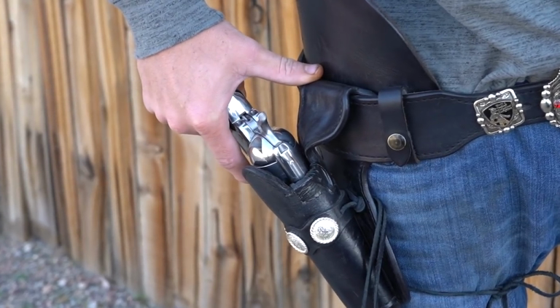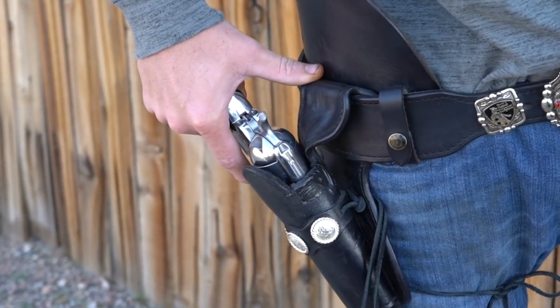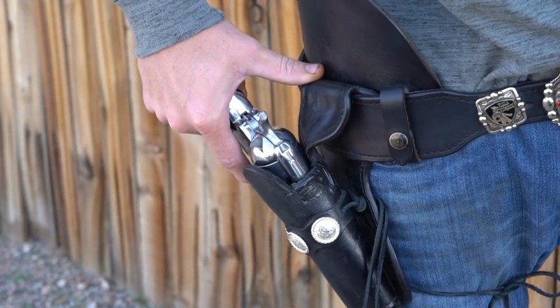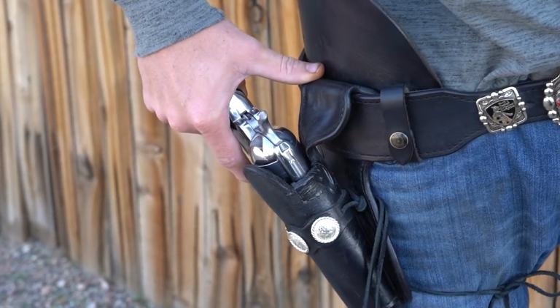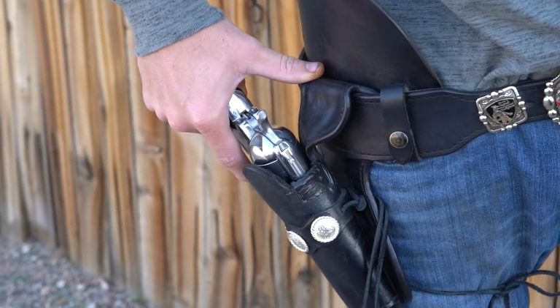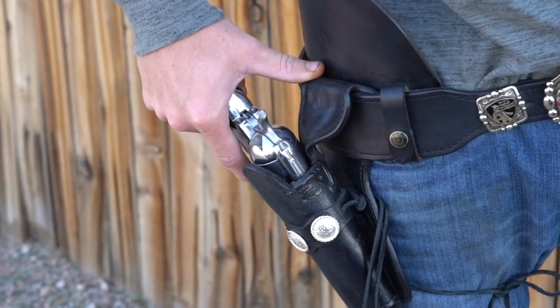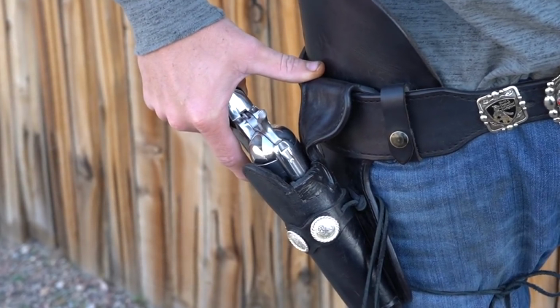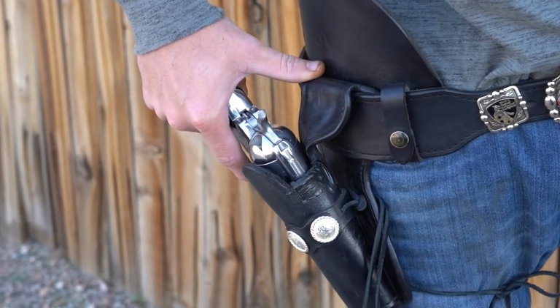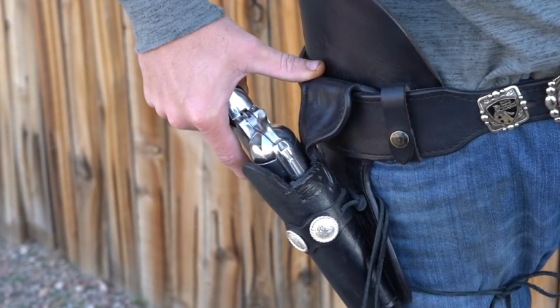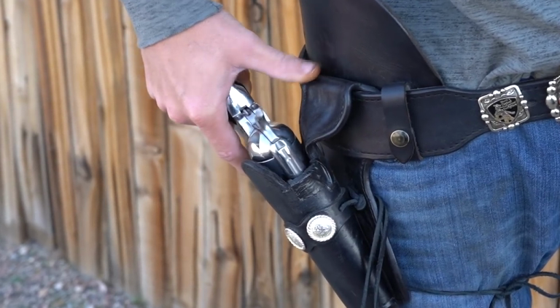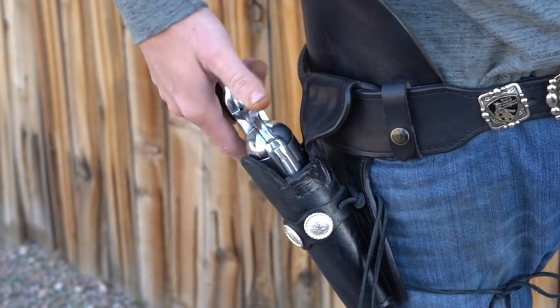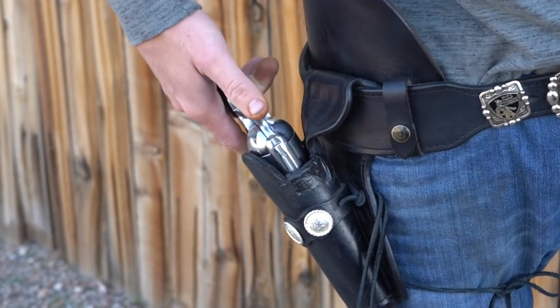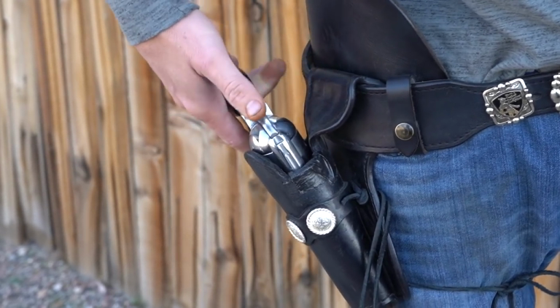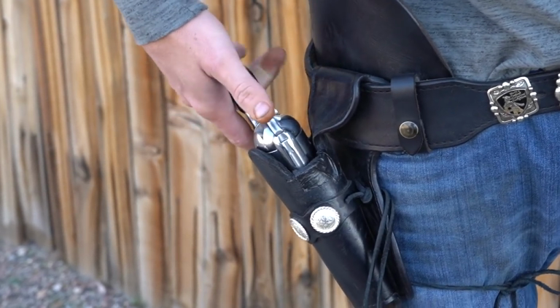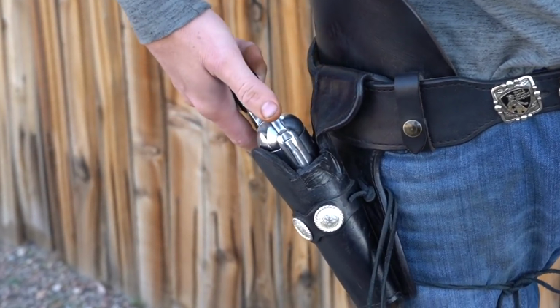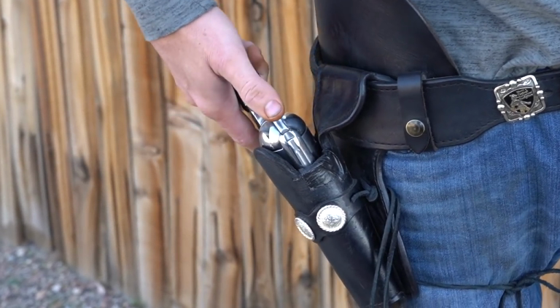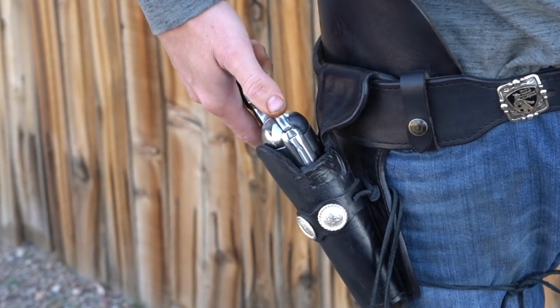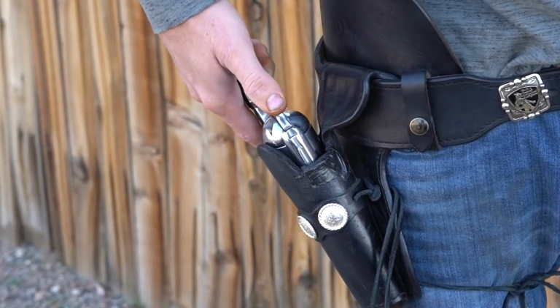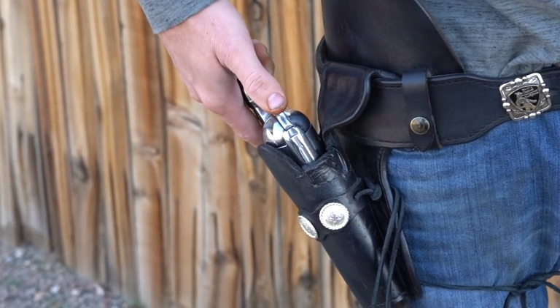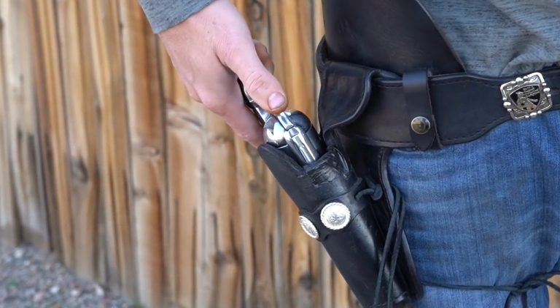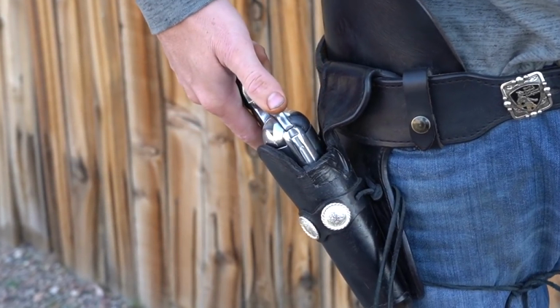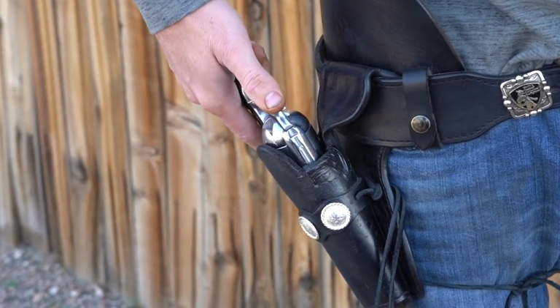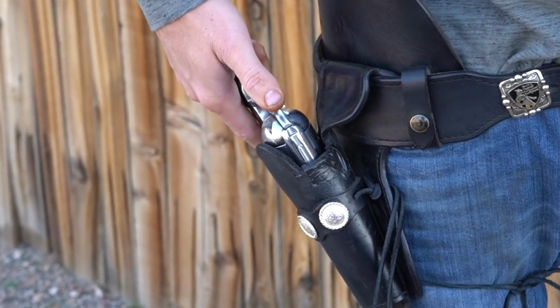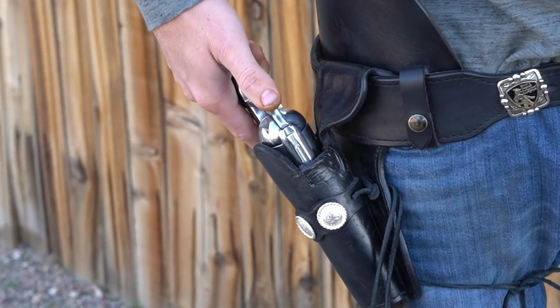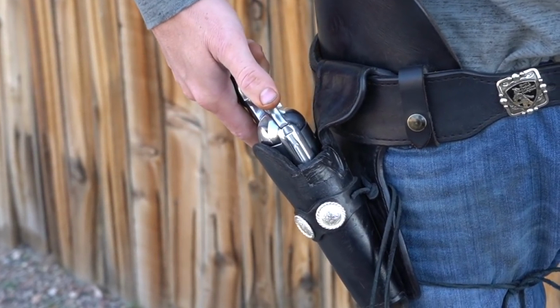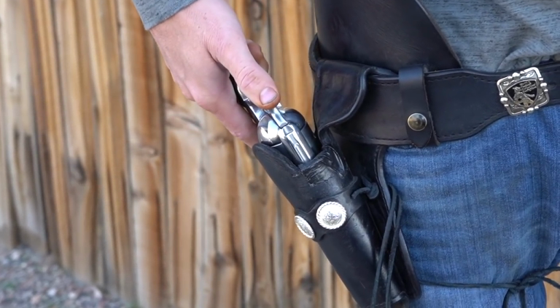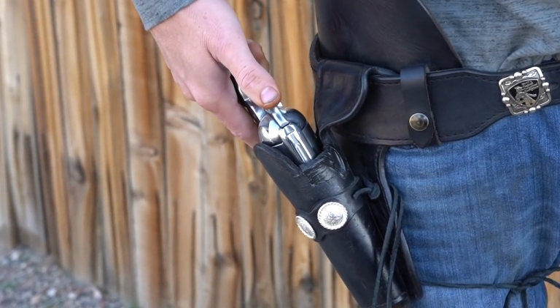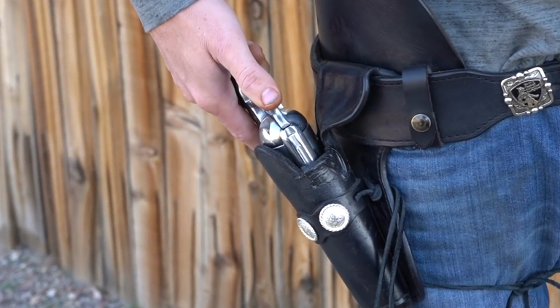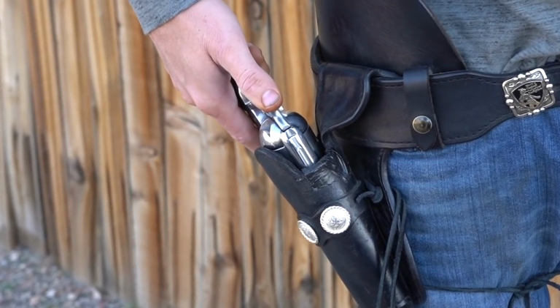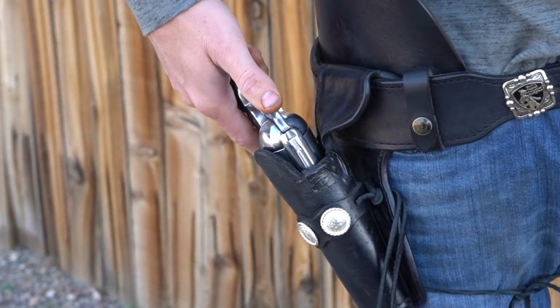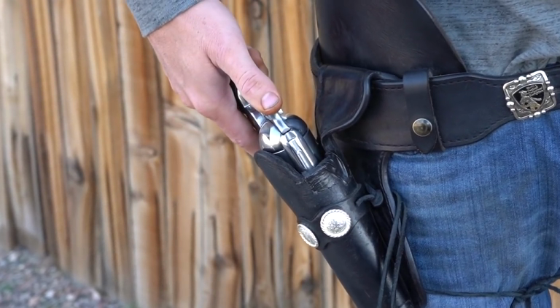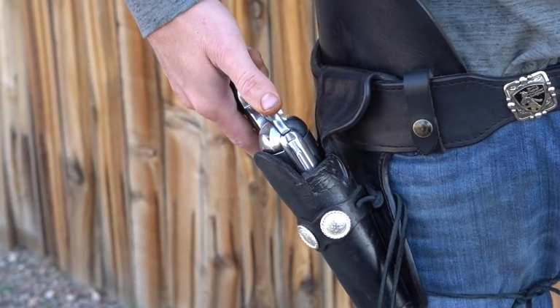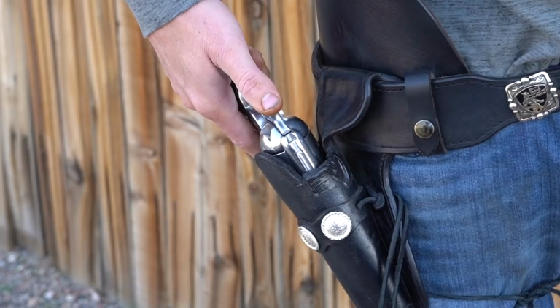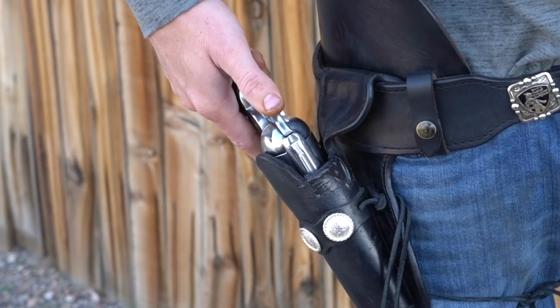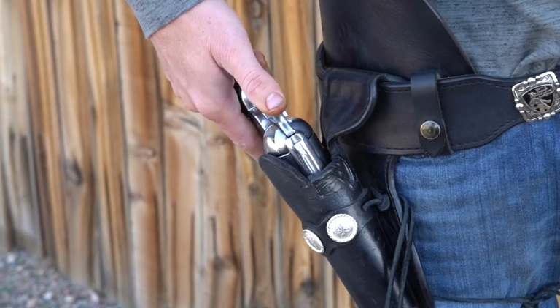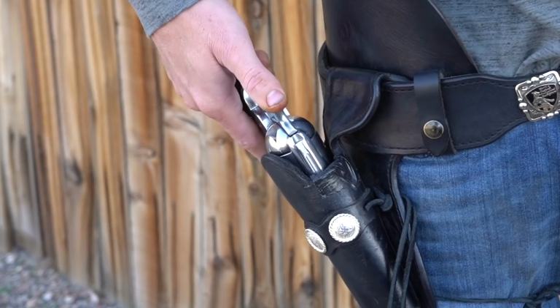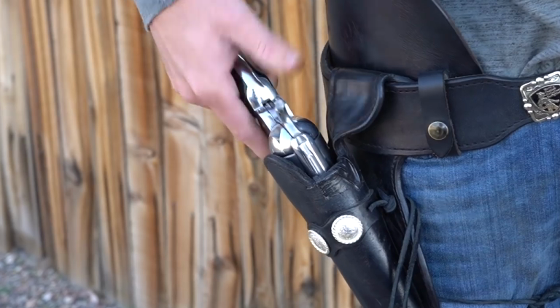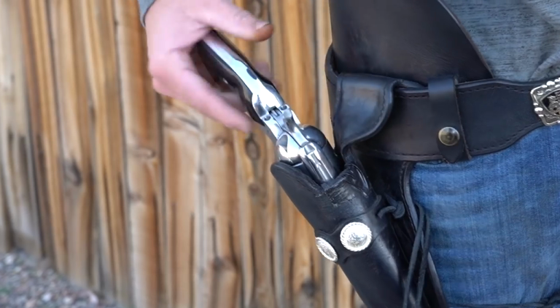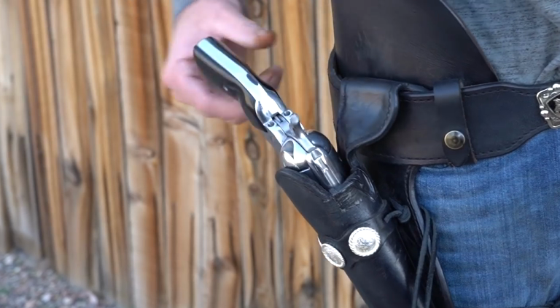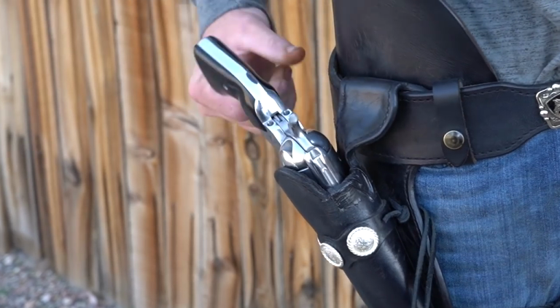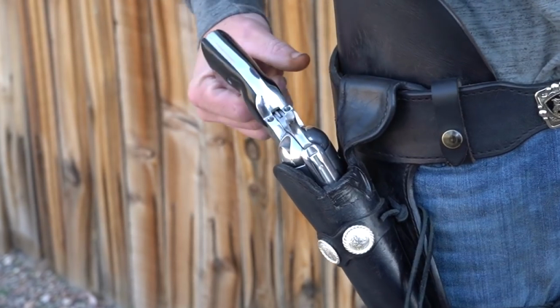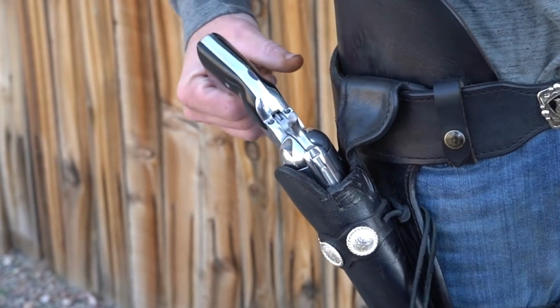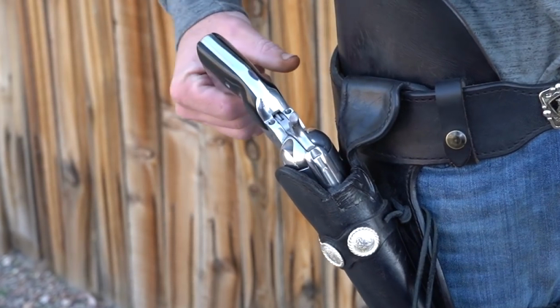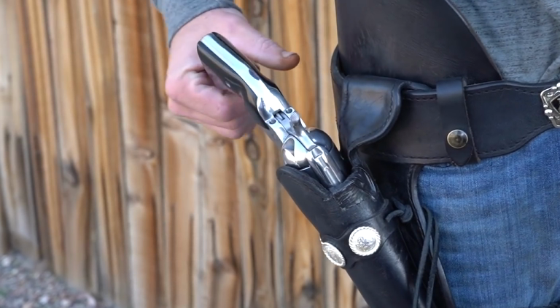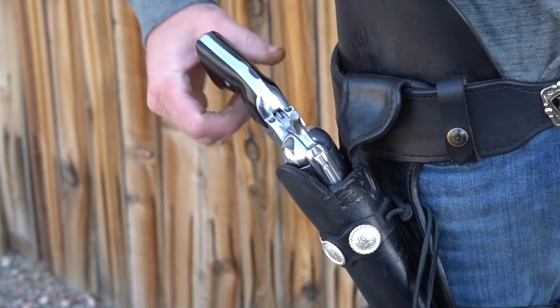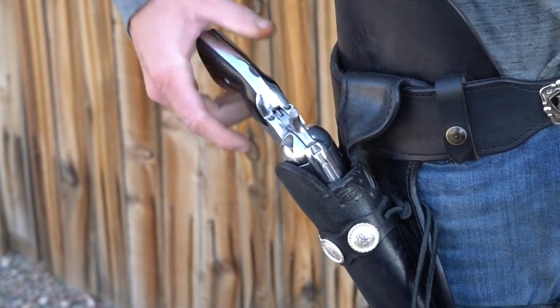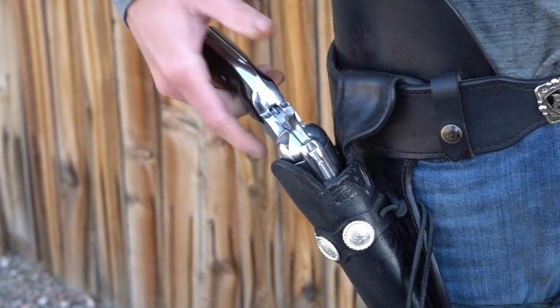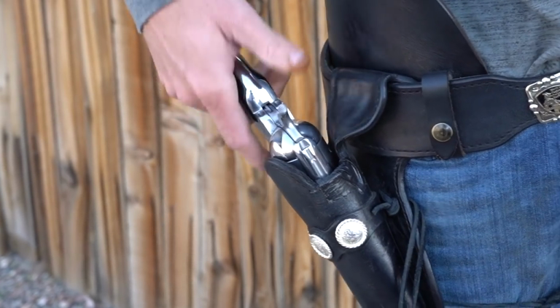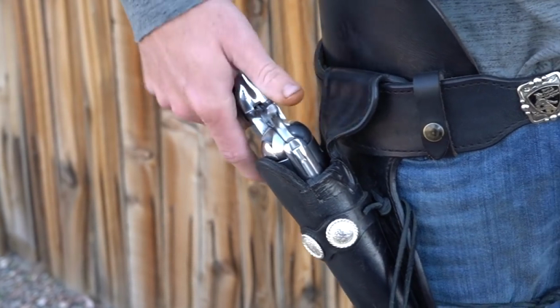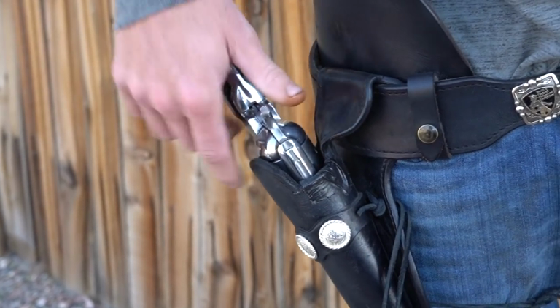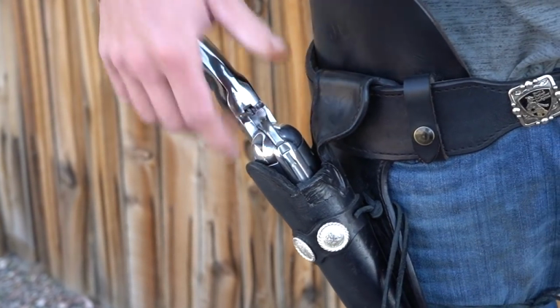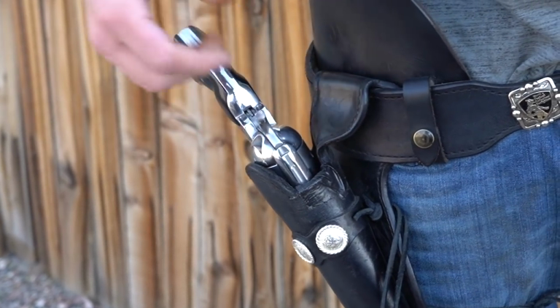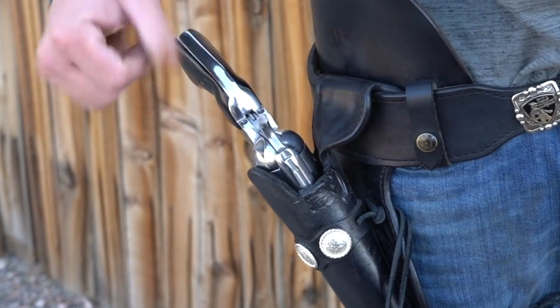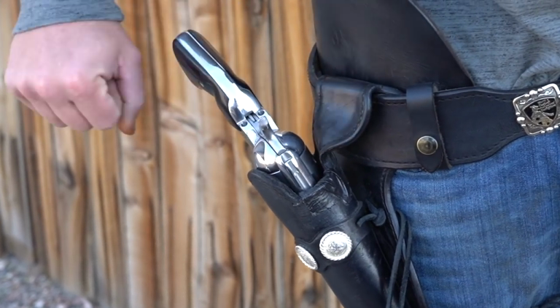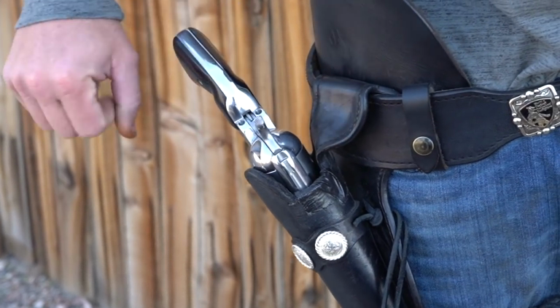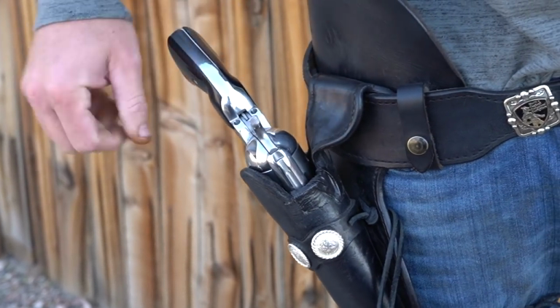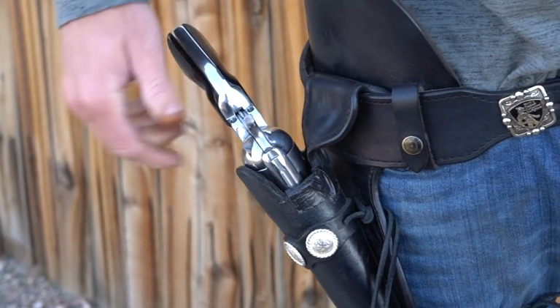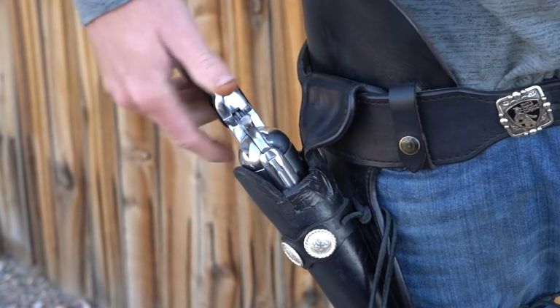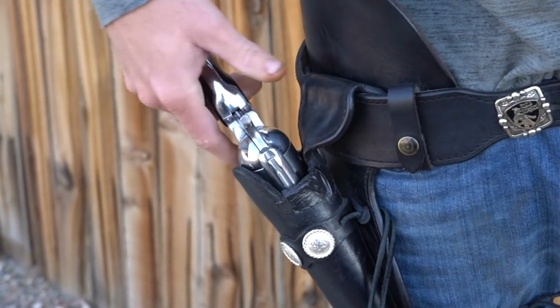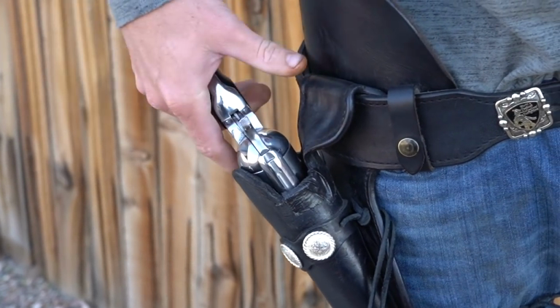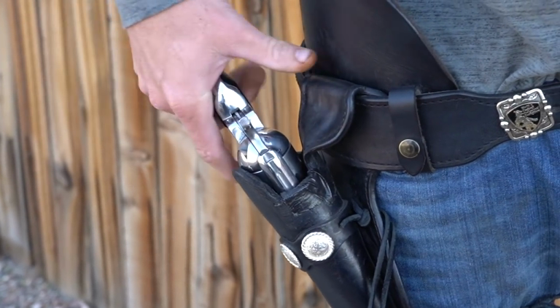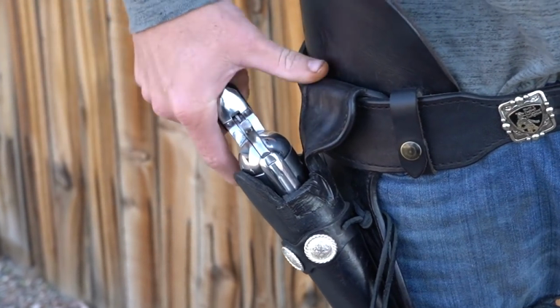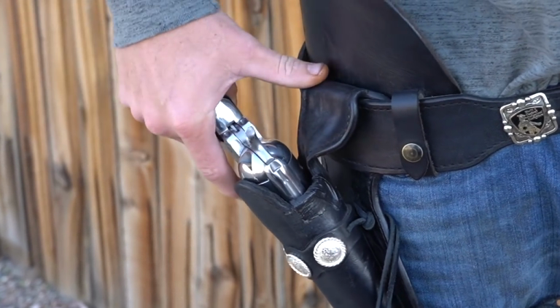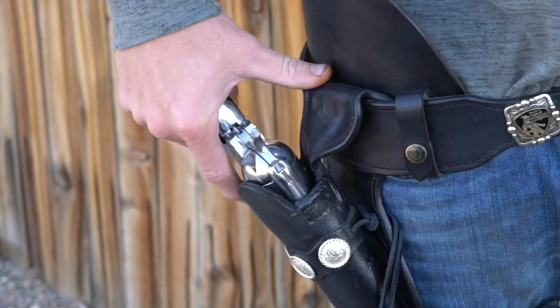So you have your thumb straight back? Yeah, I'm a straight back guy and I just drop it. Slam the hammer back and get after it.